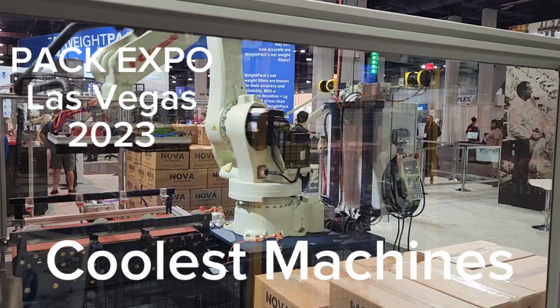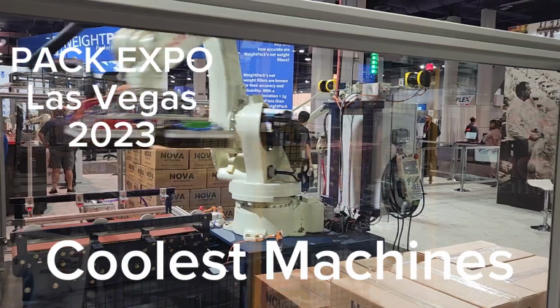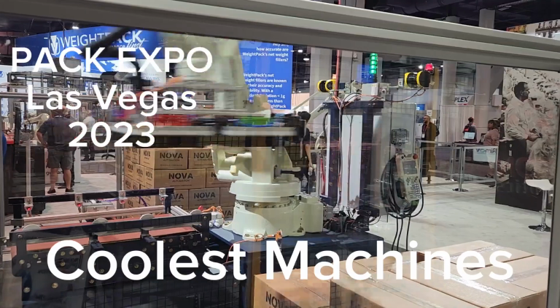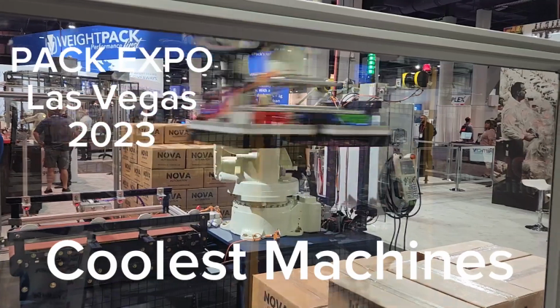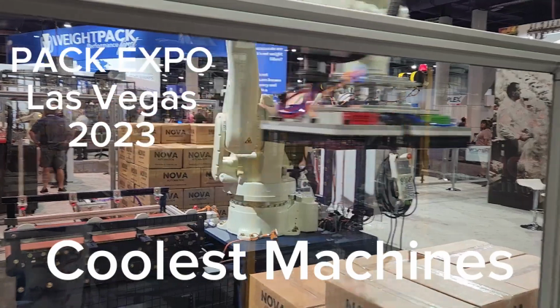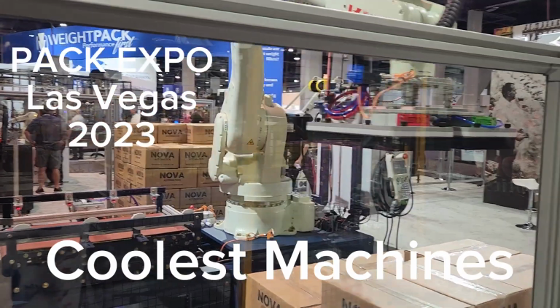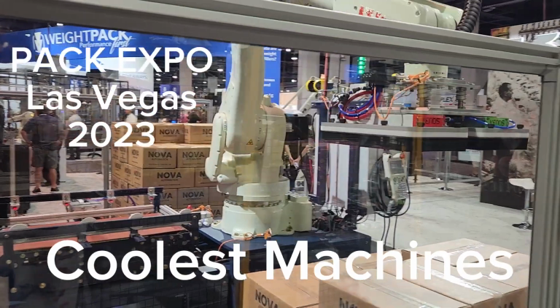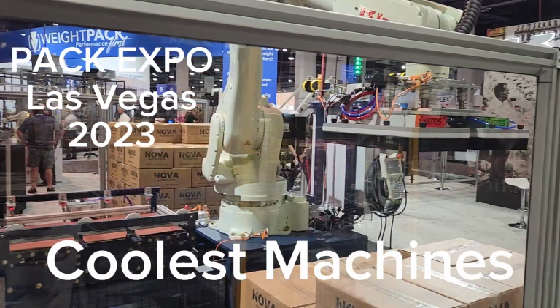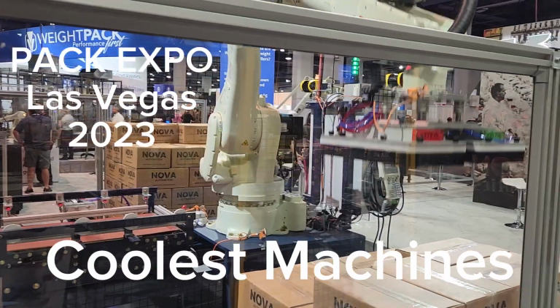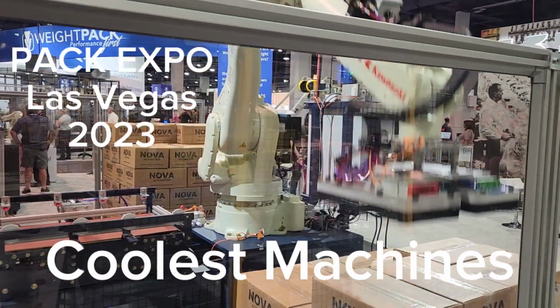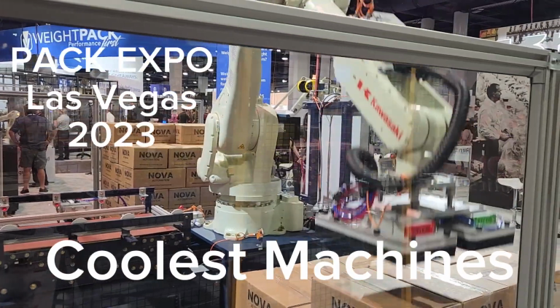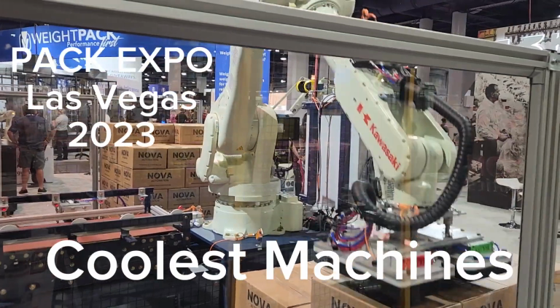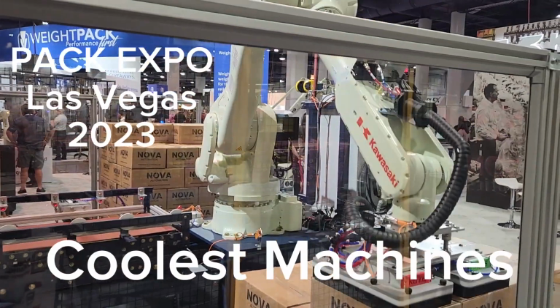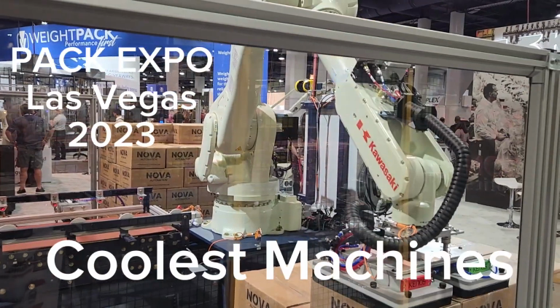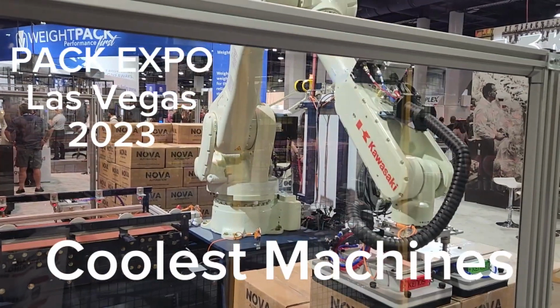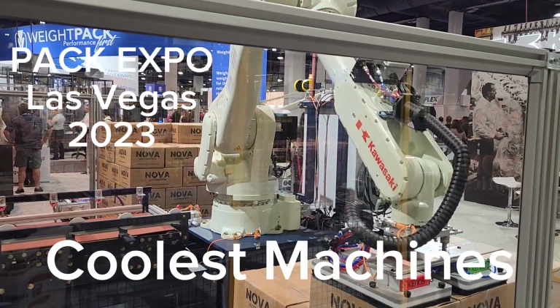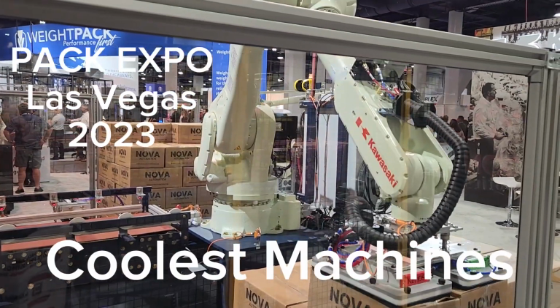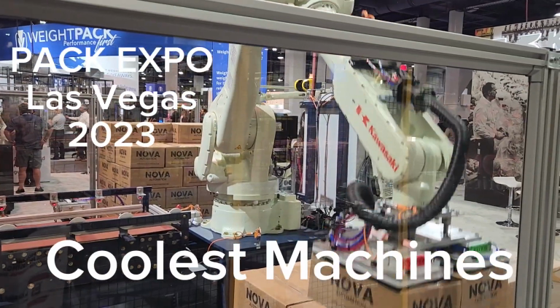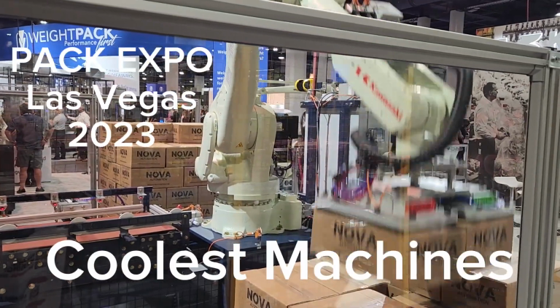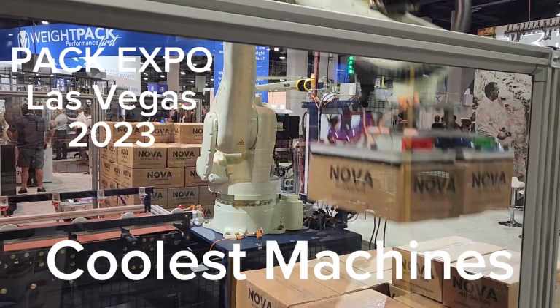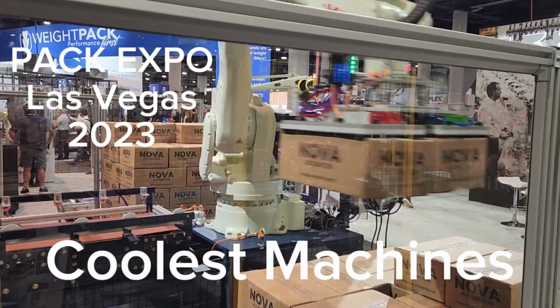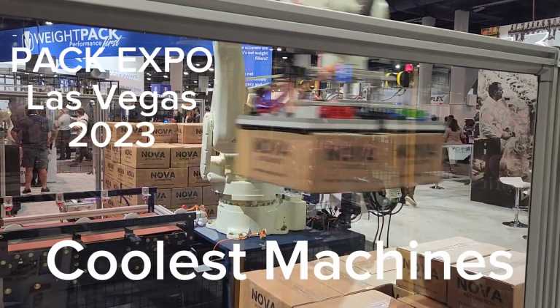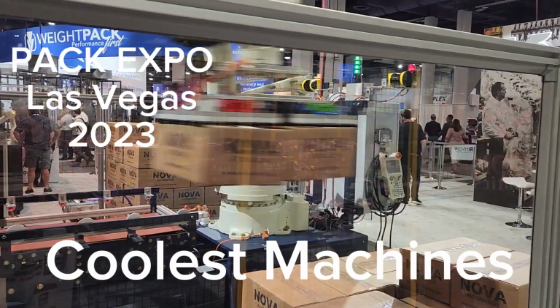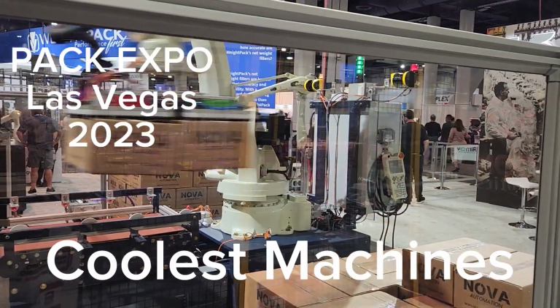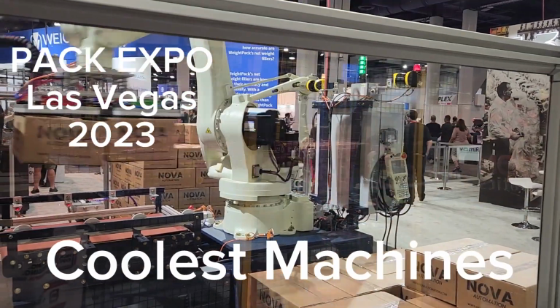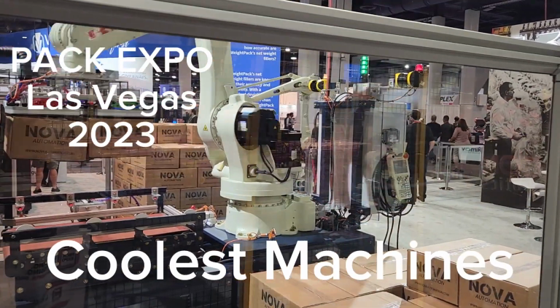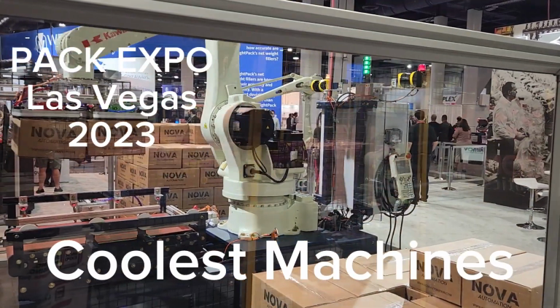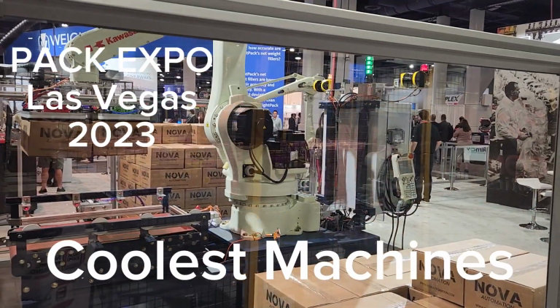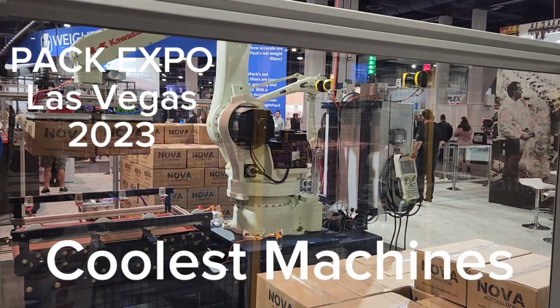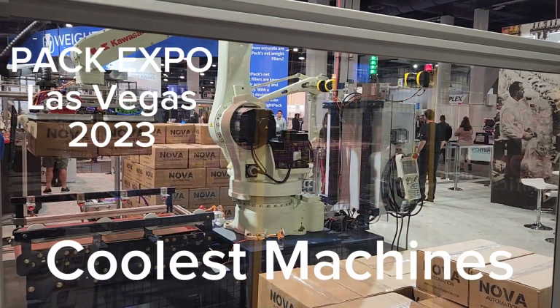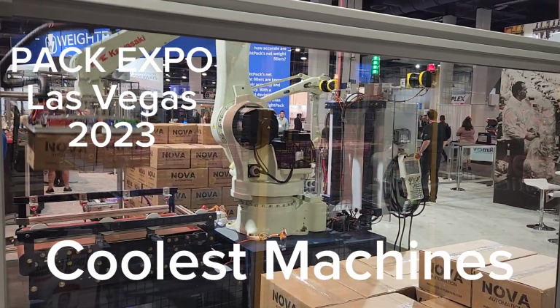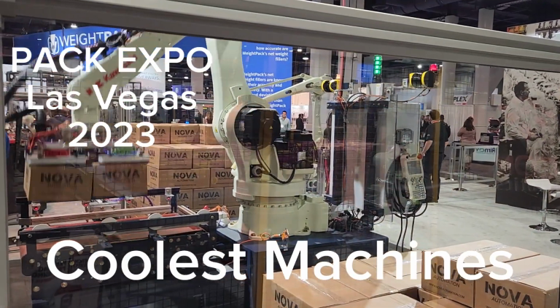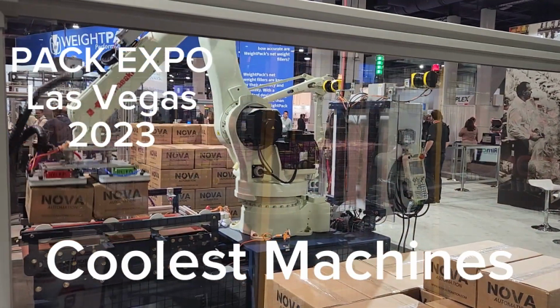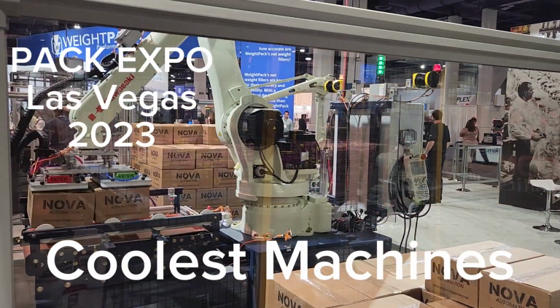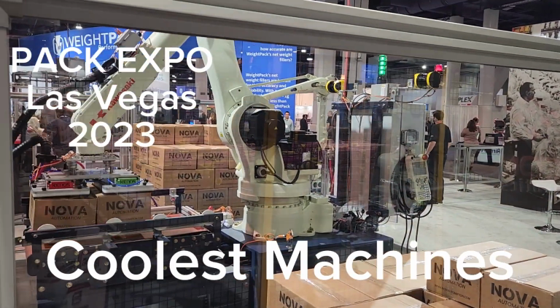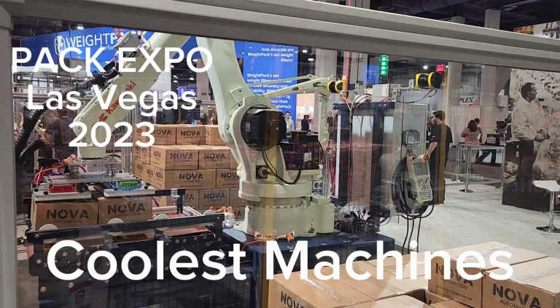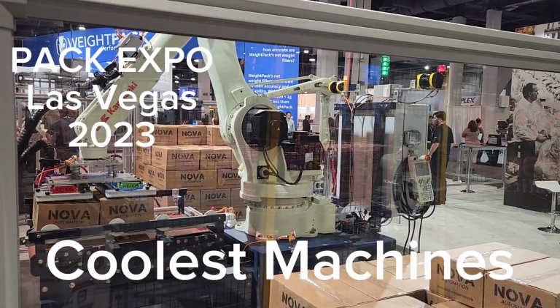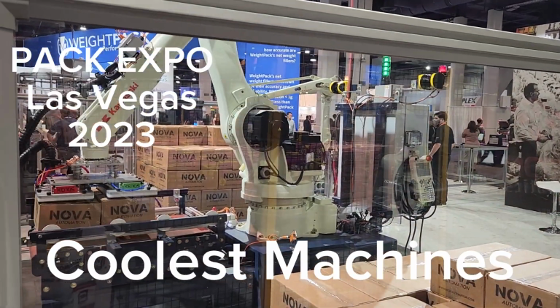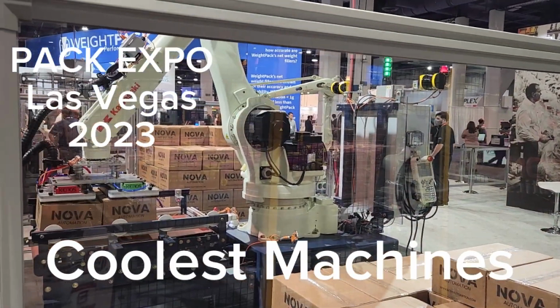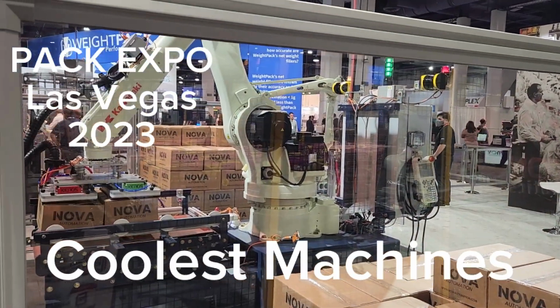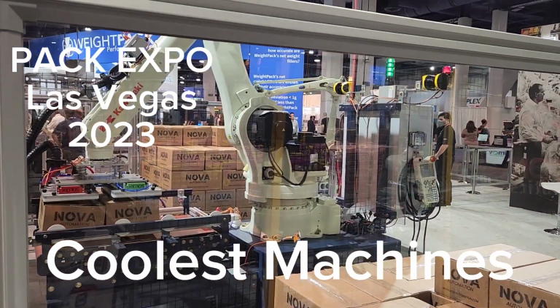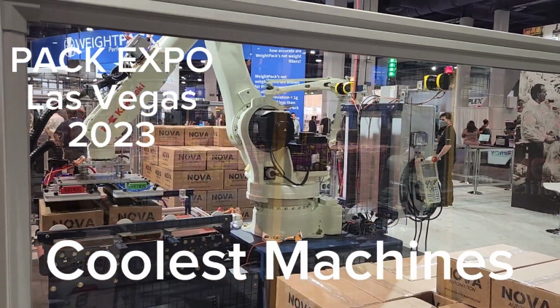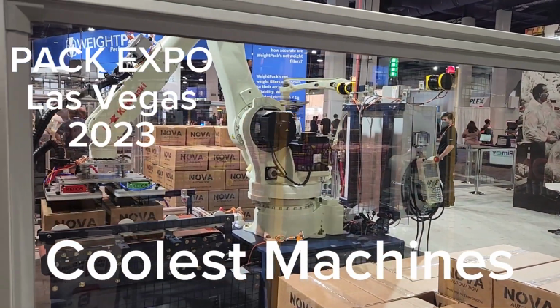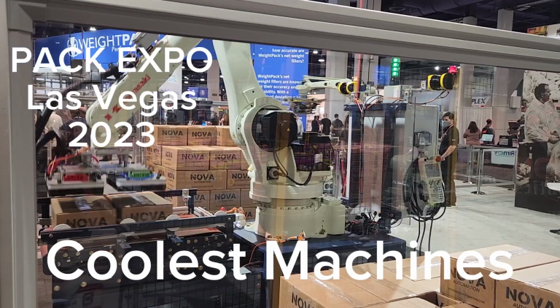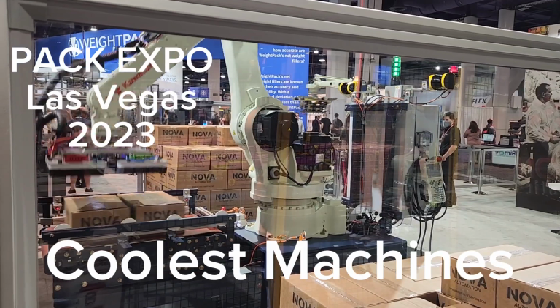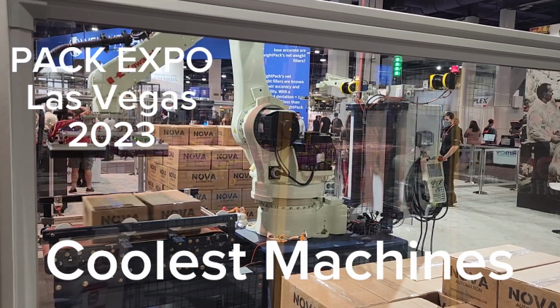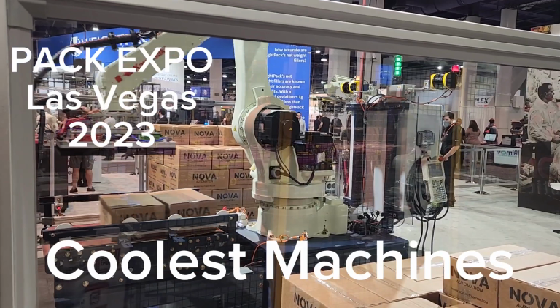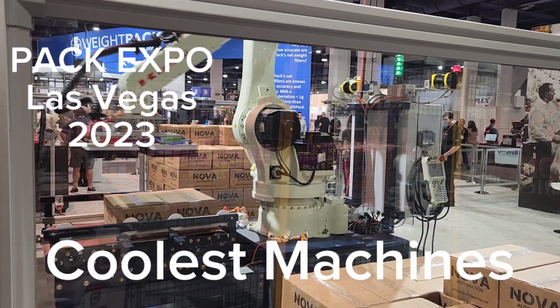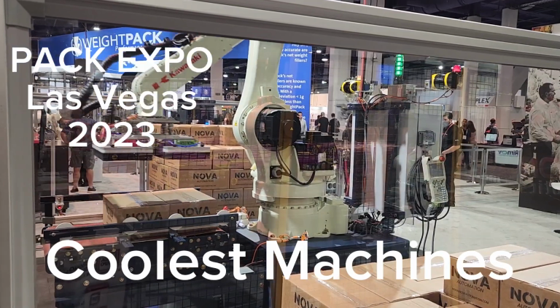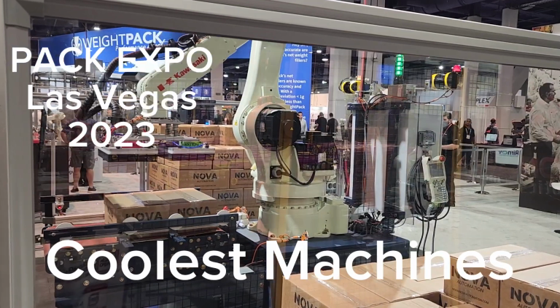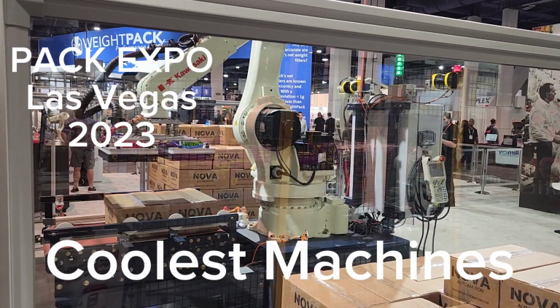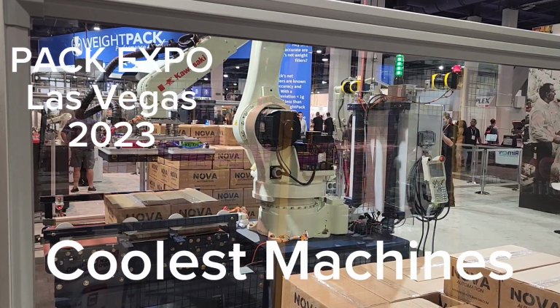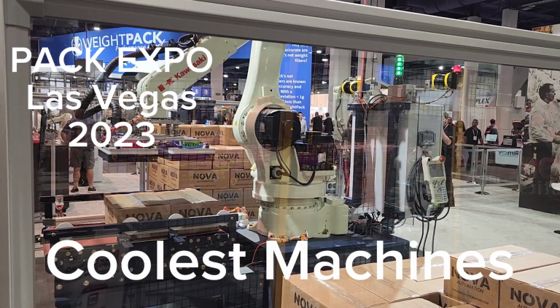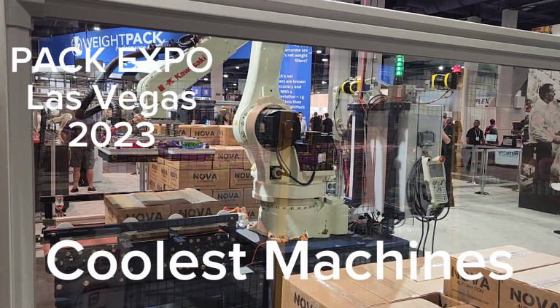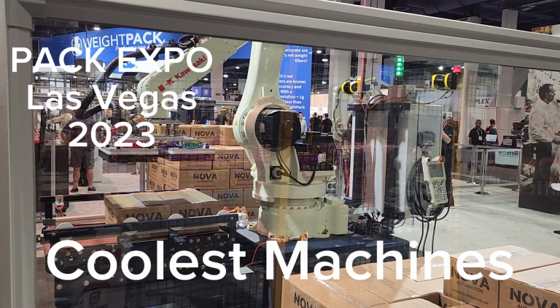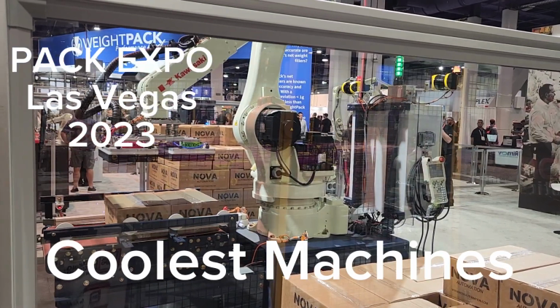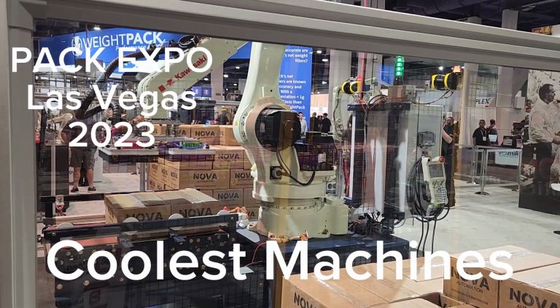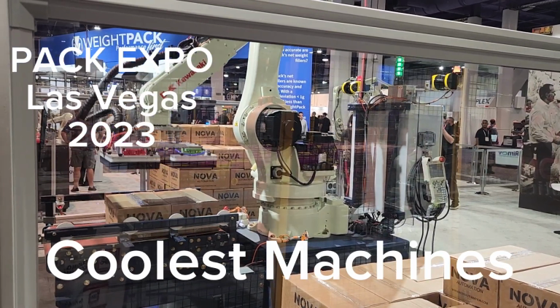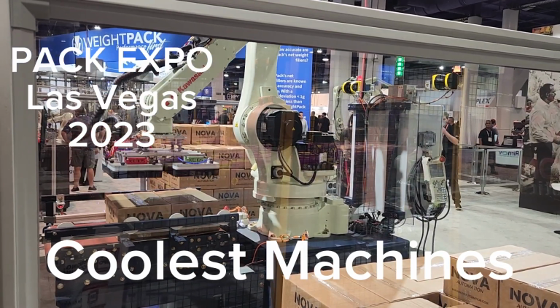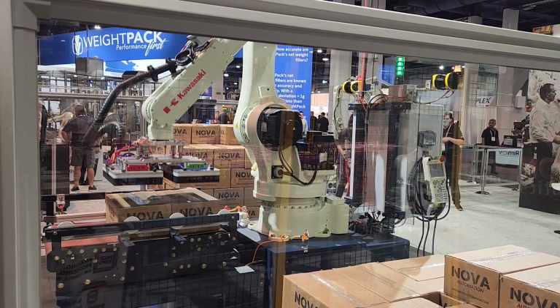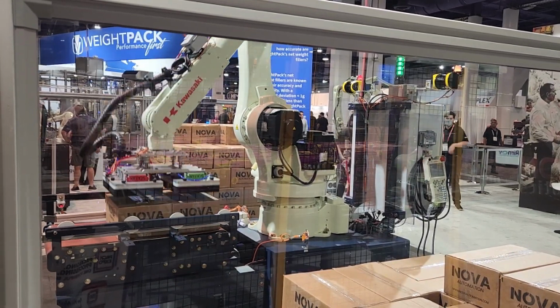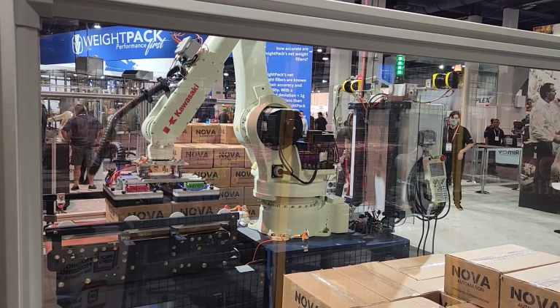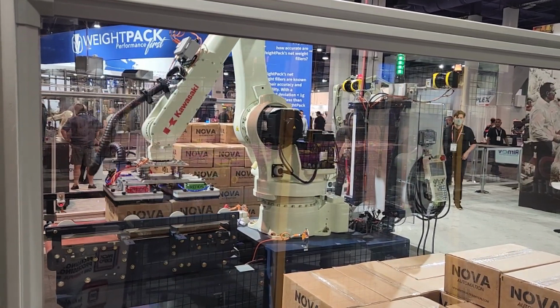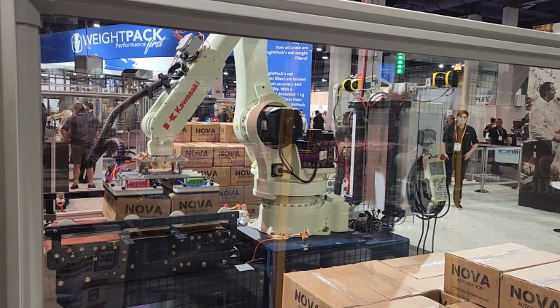Alright, this is Las Vegas Pack Expo 2023. Here are some of the coolest machines seen at the Pack Expo.